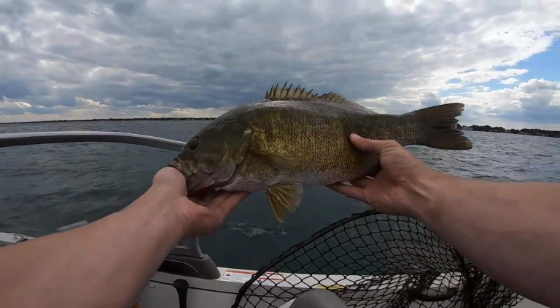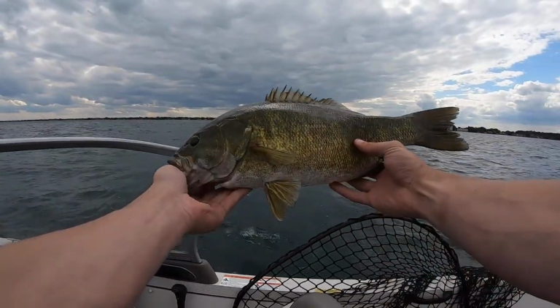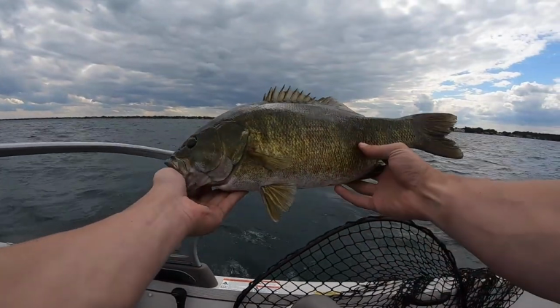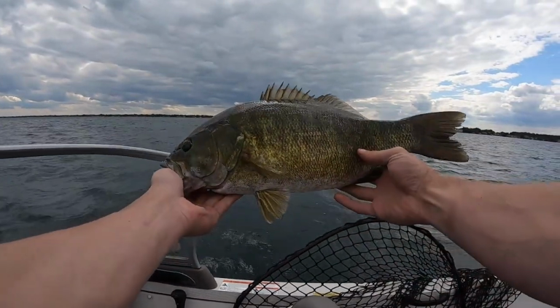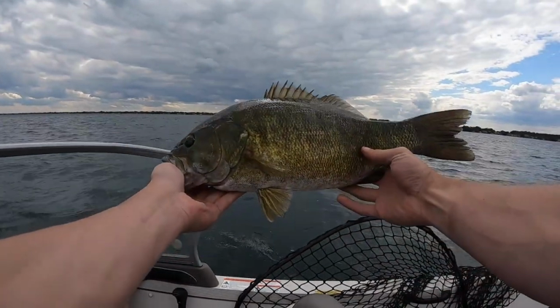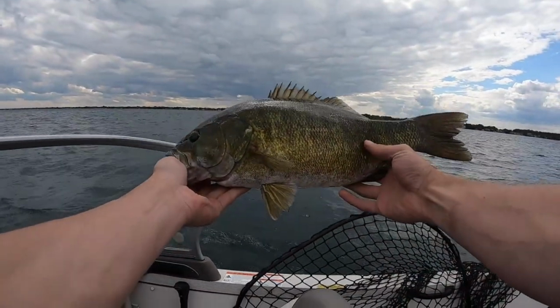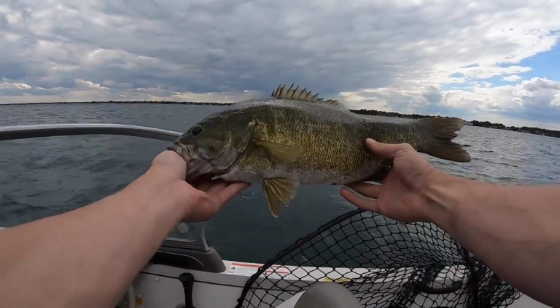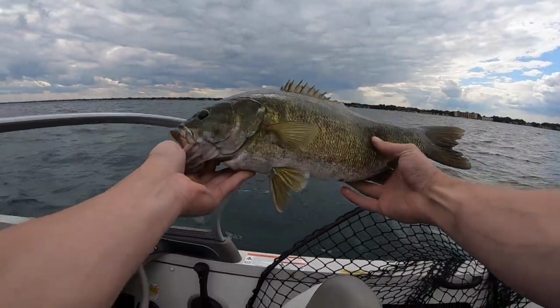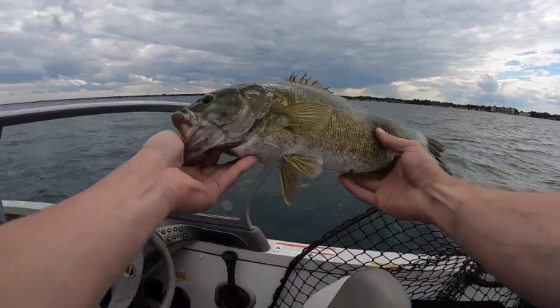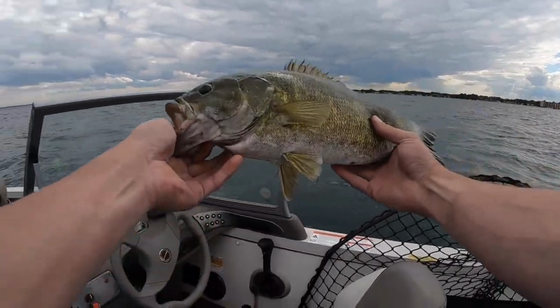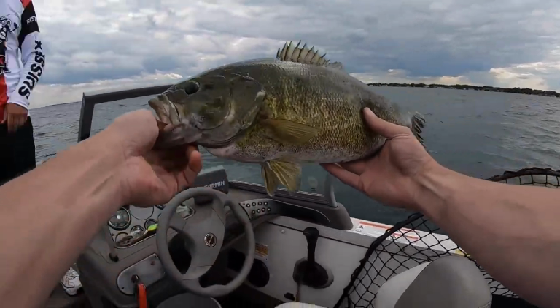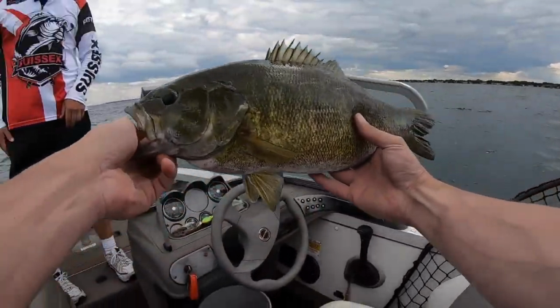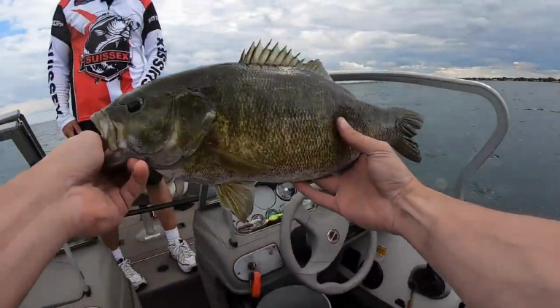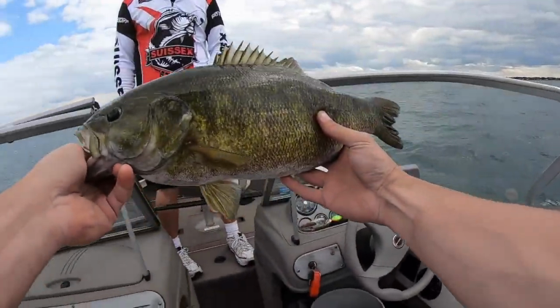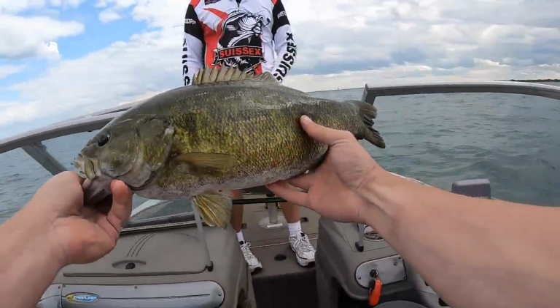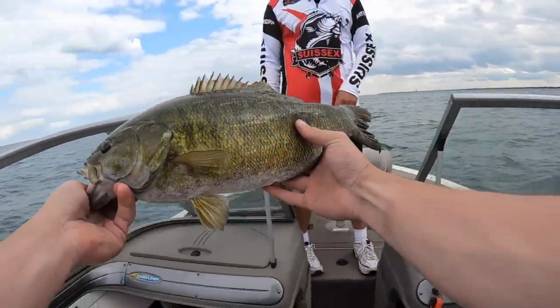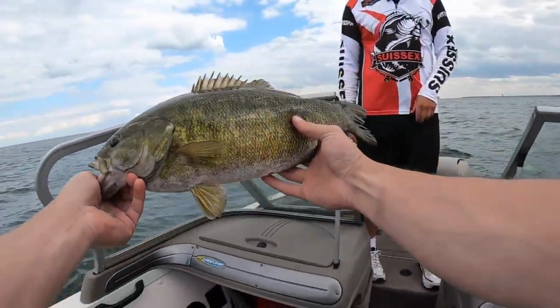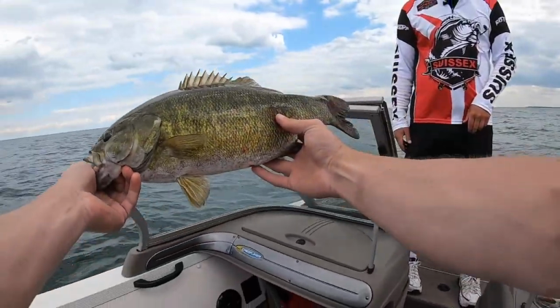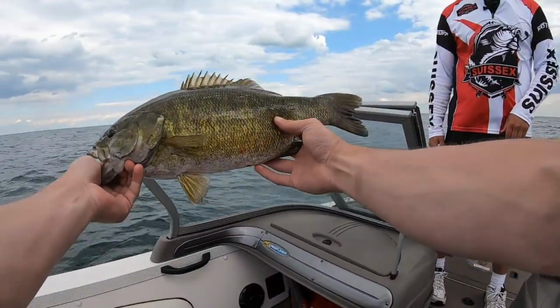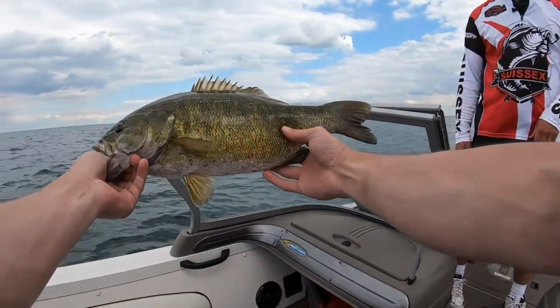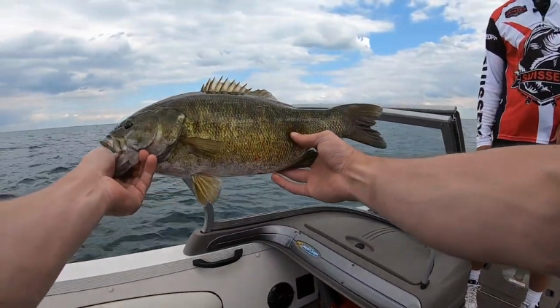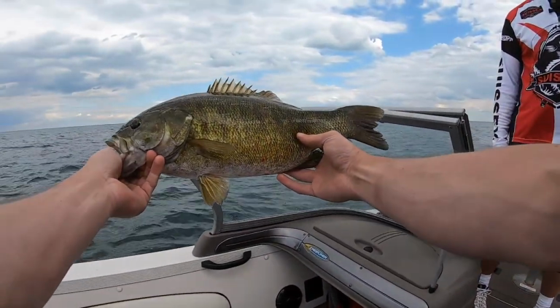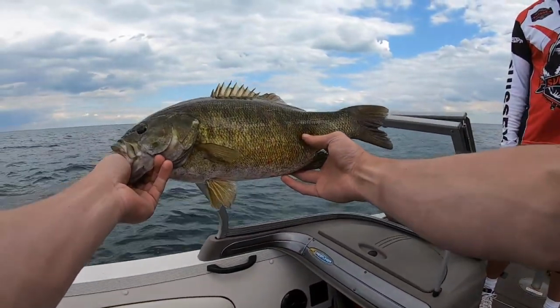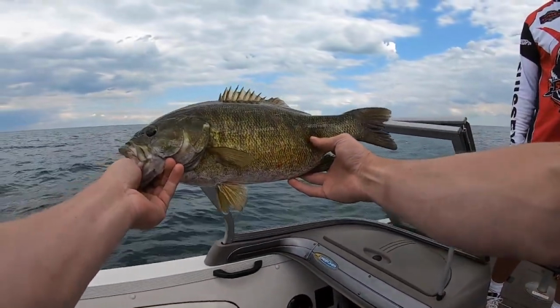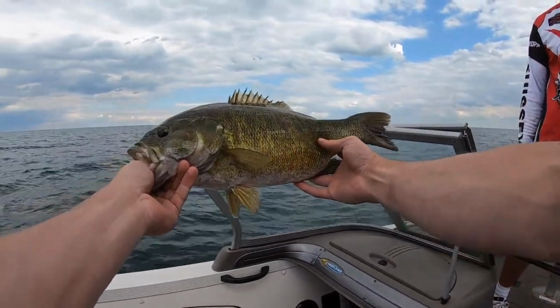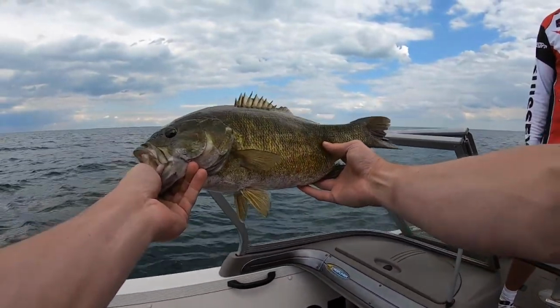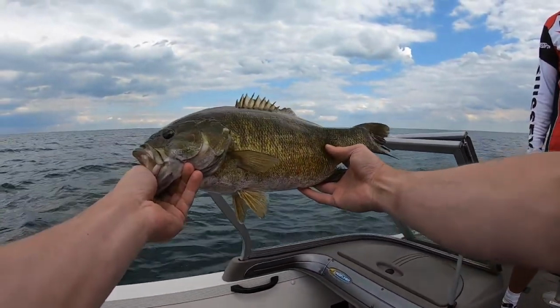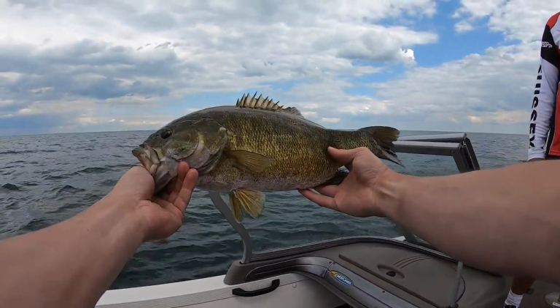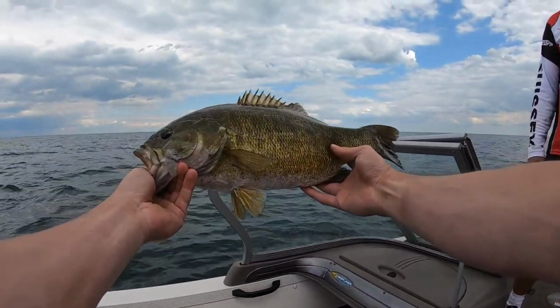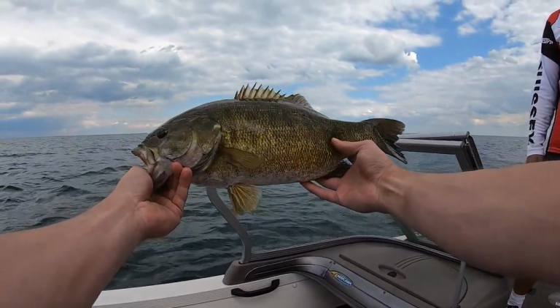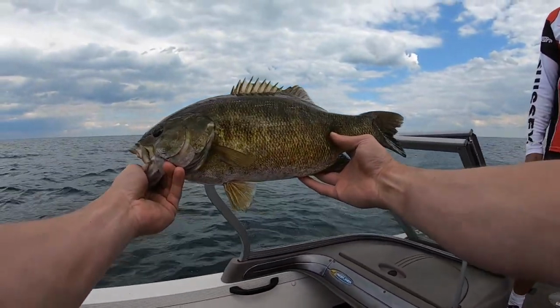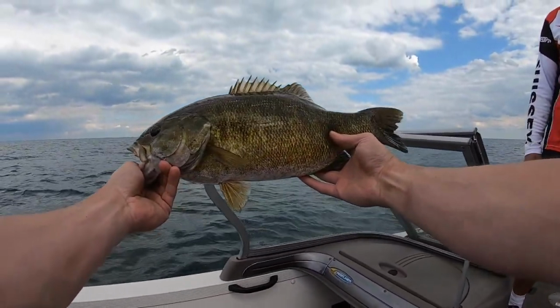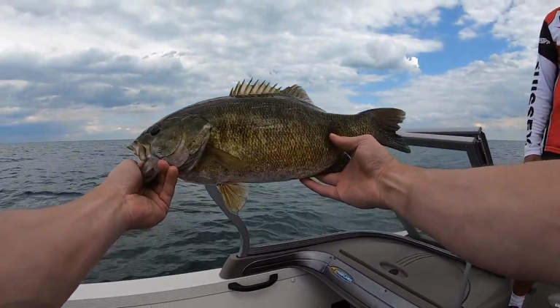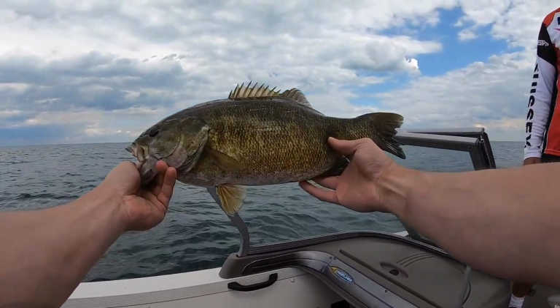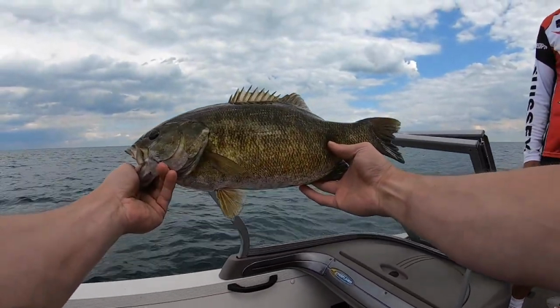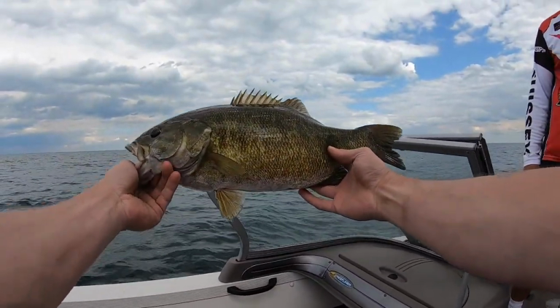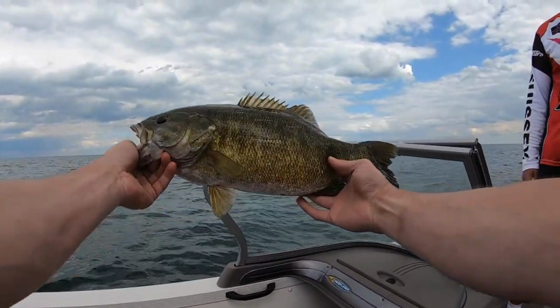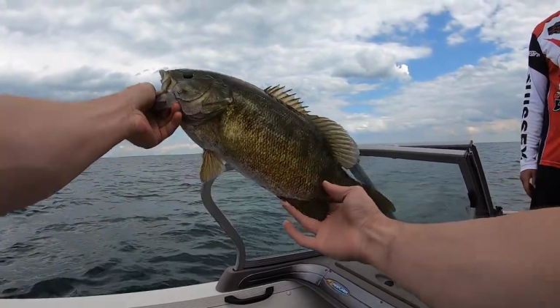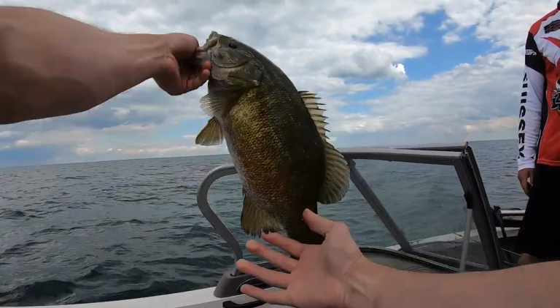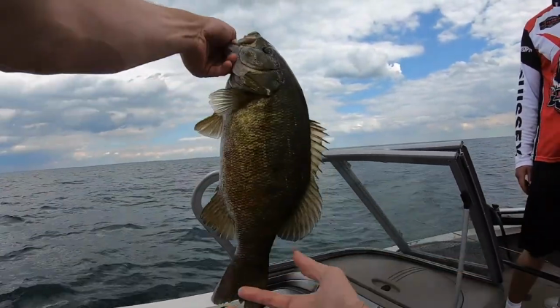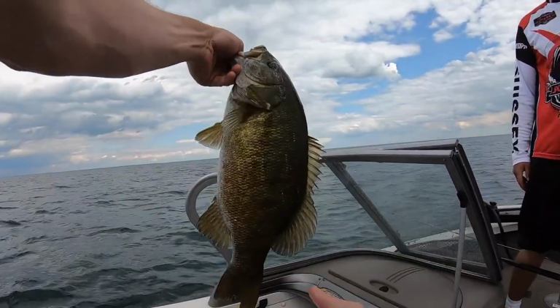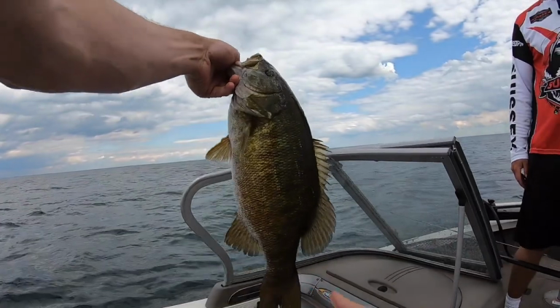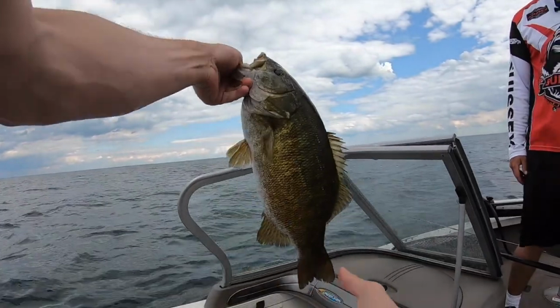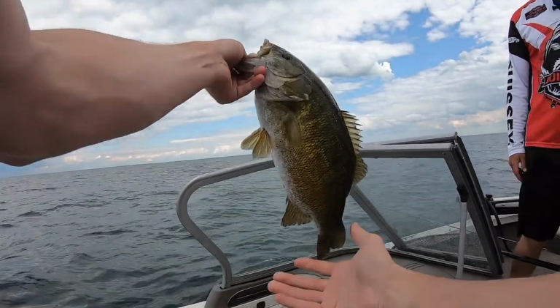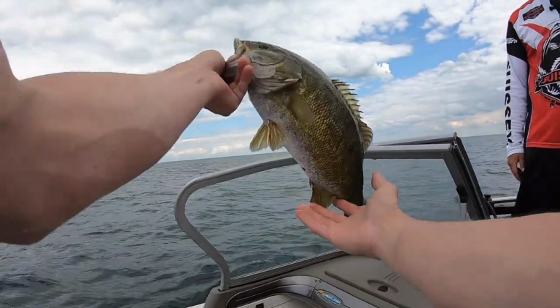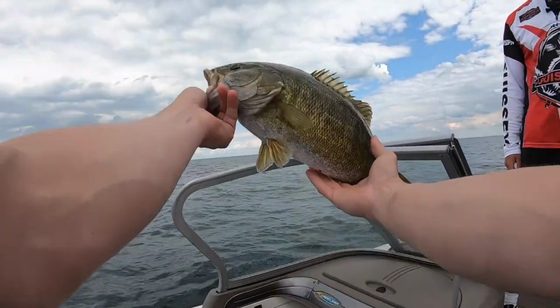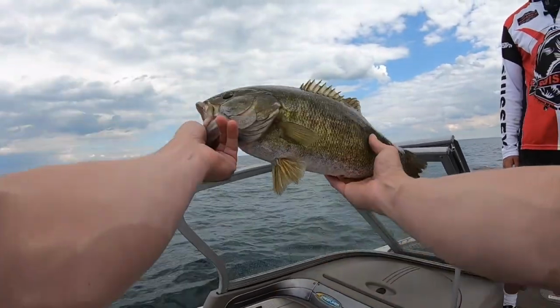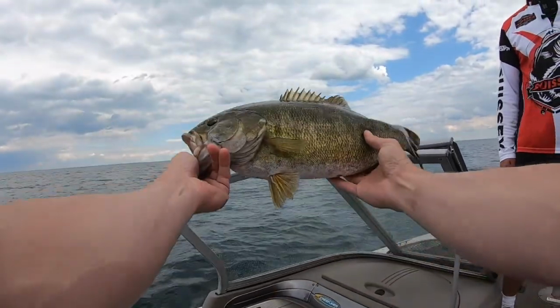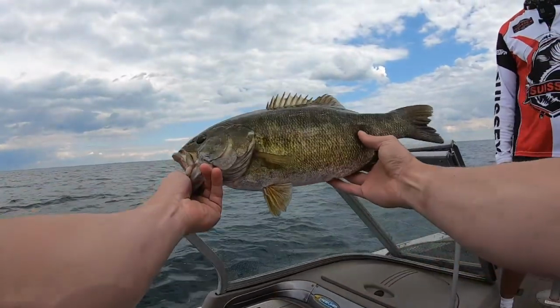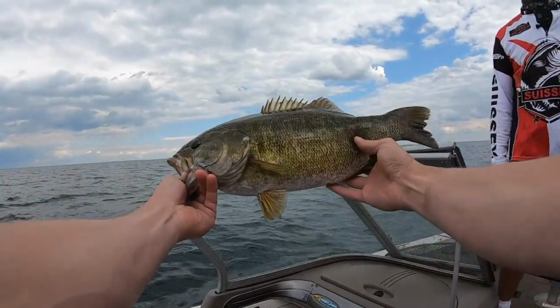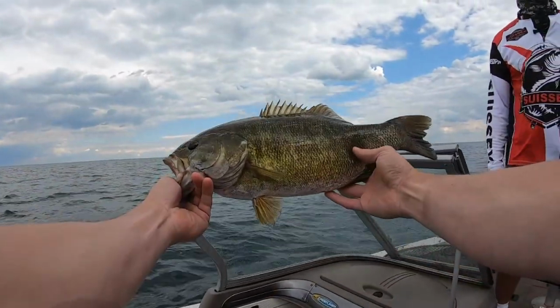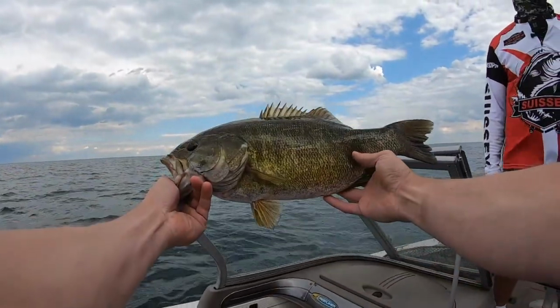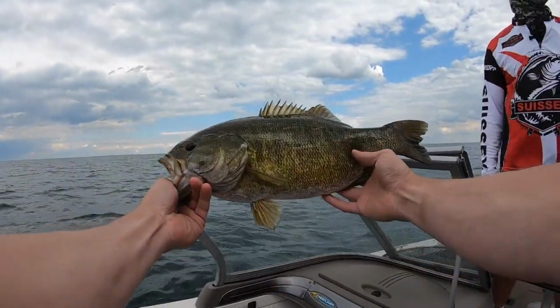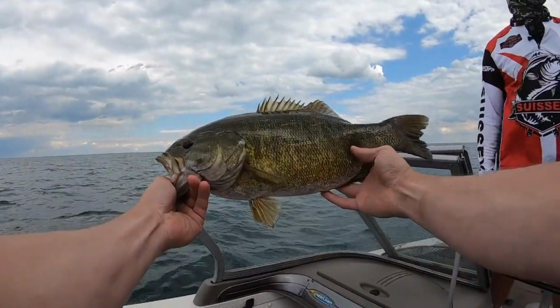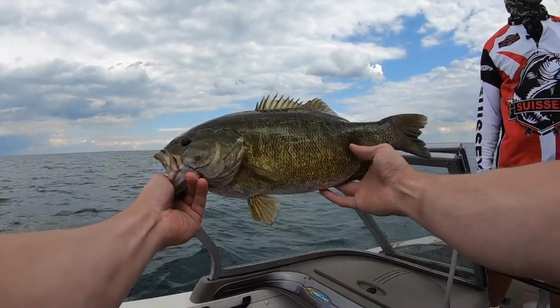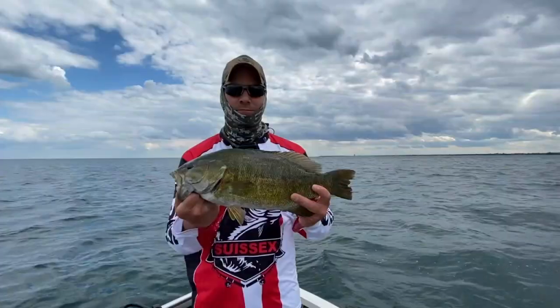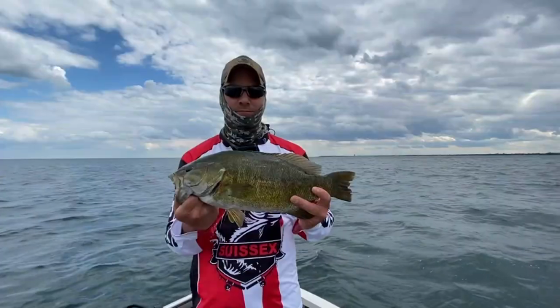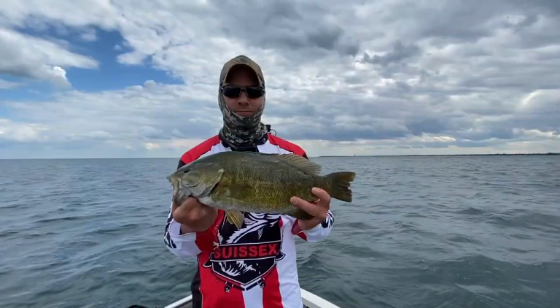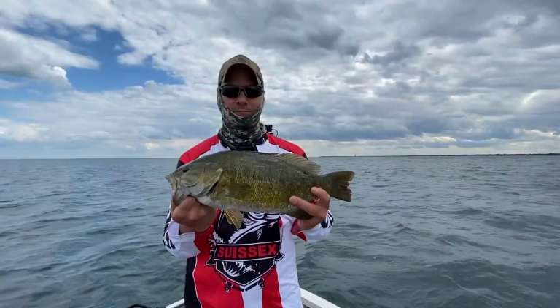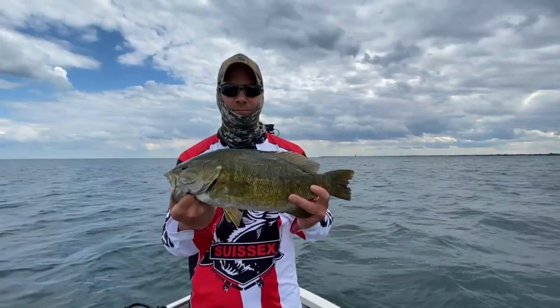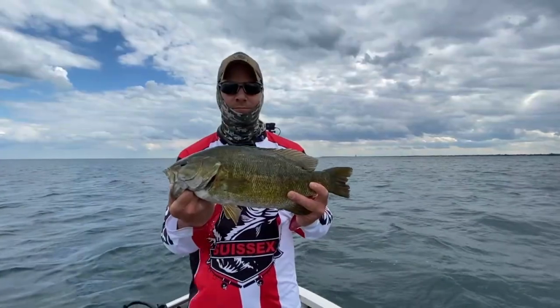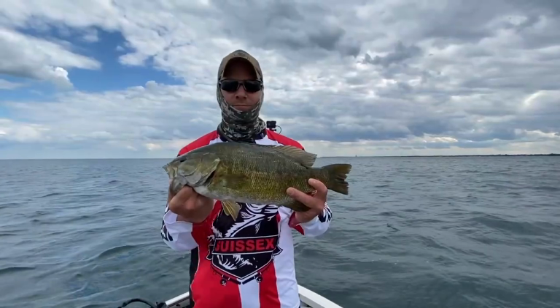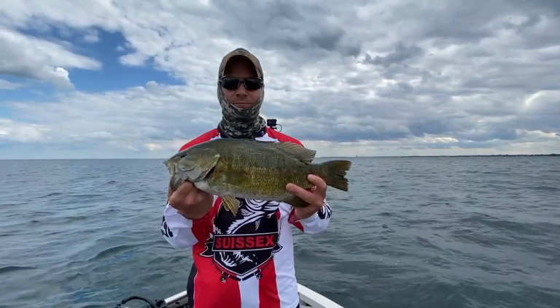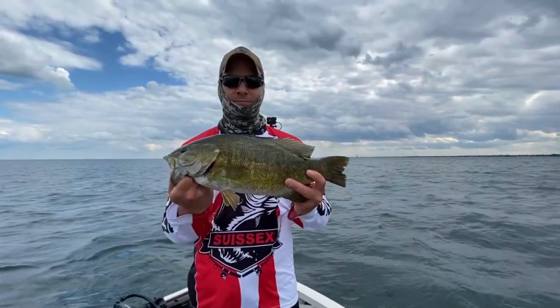Look at this dude, what a fish! Dude, that's like a dinosaur. I think we got good.